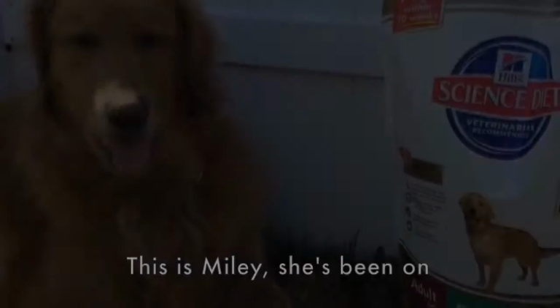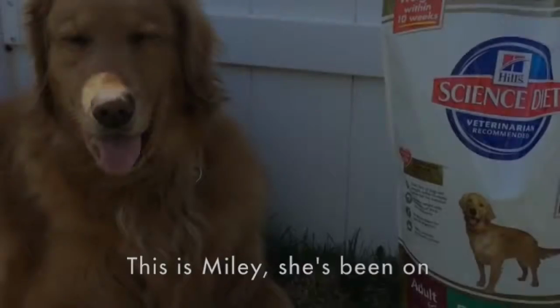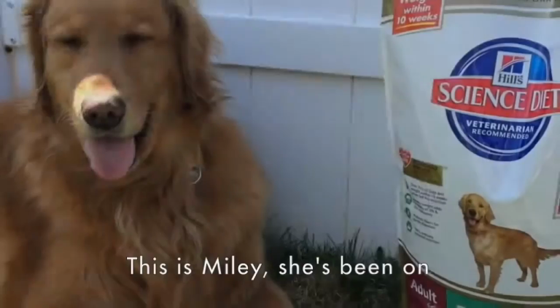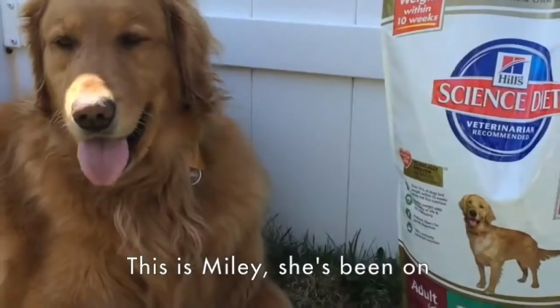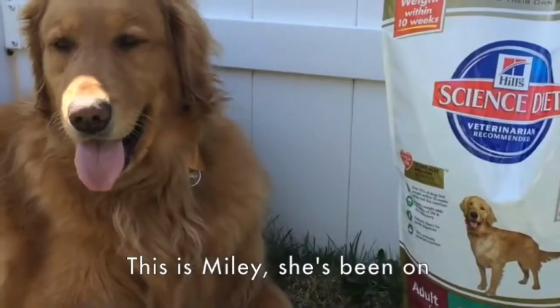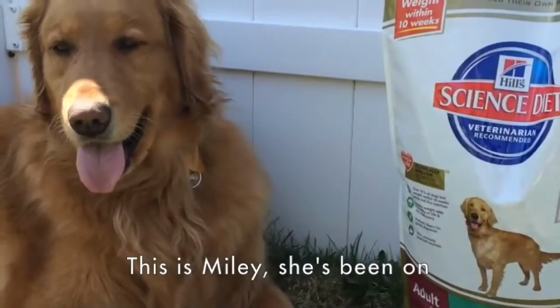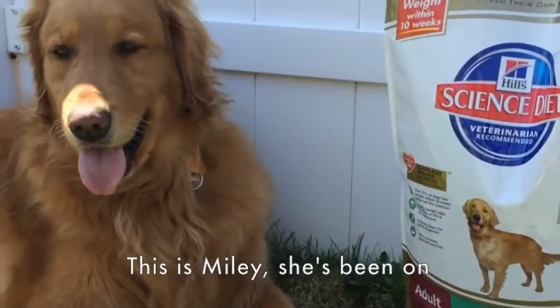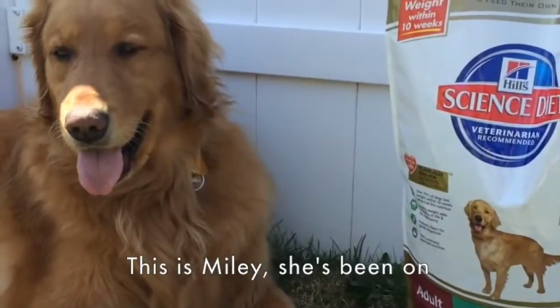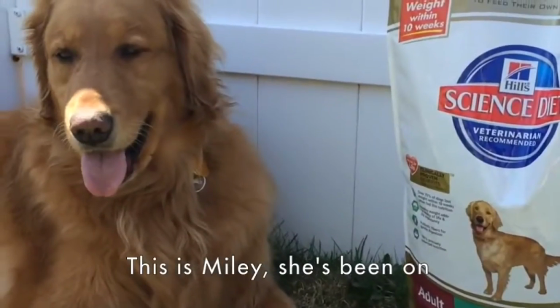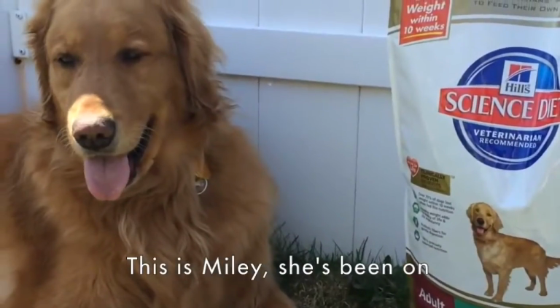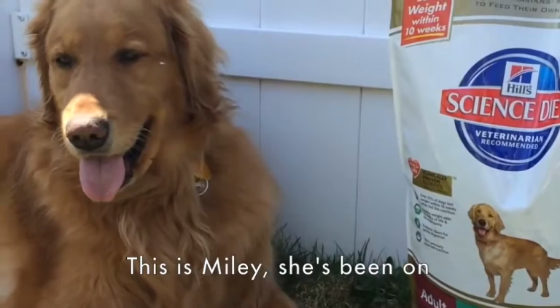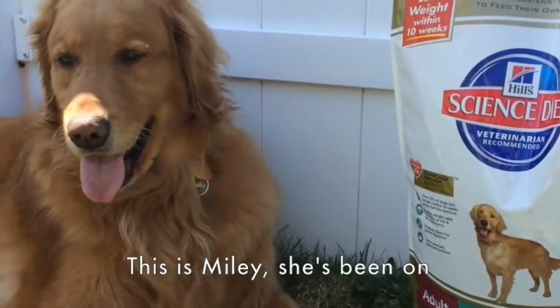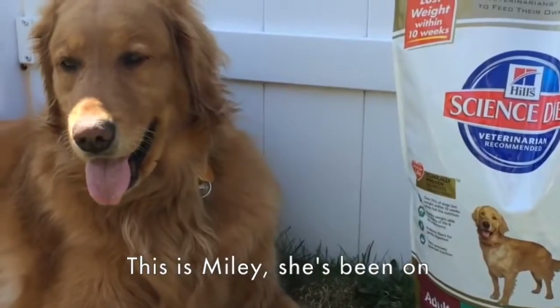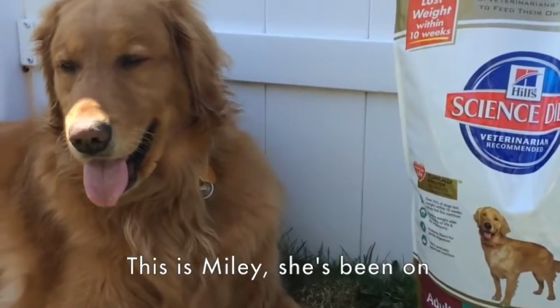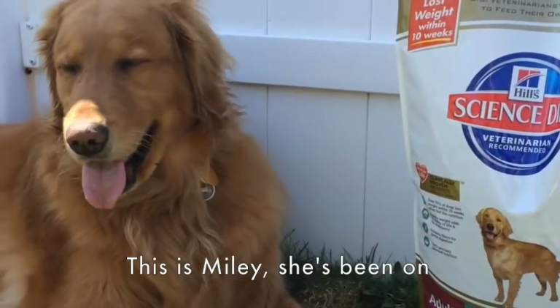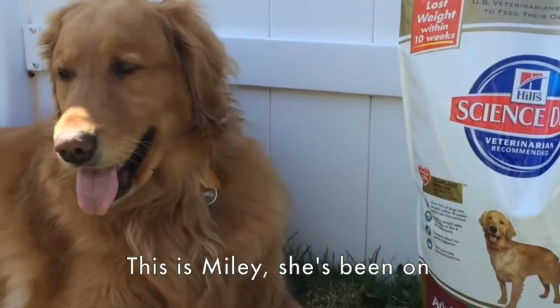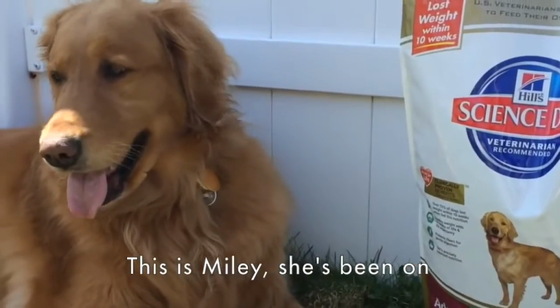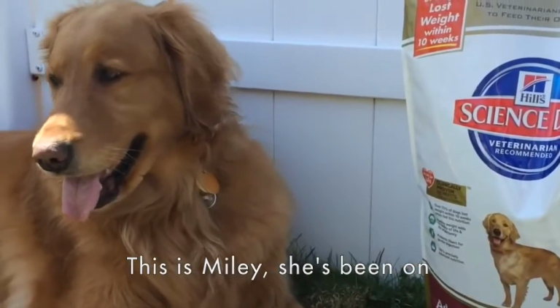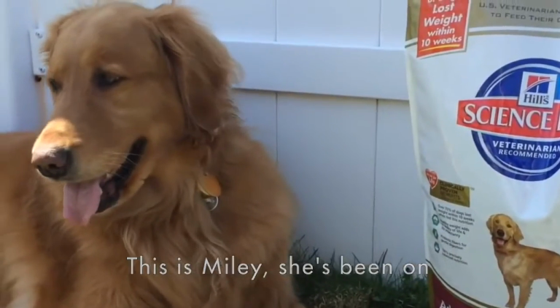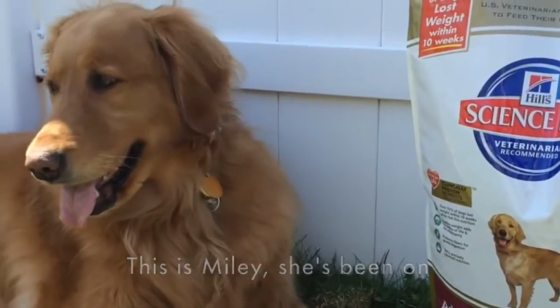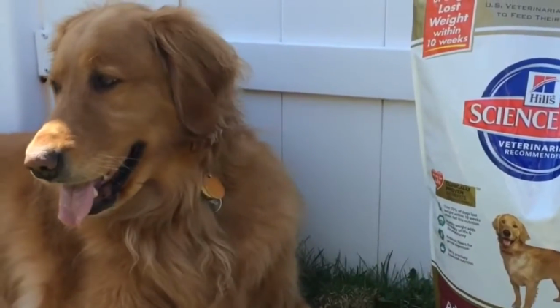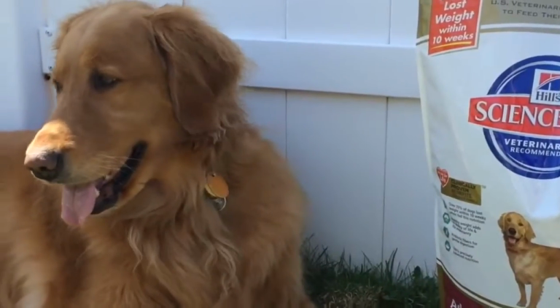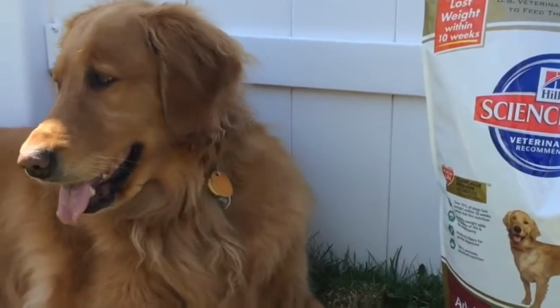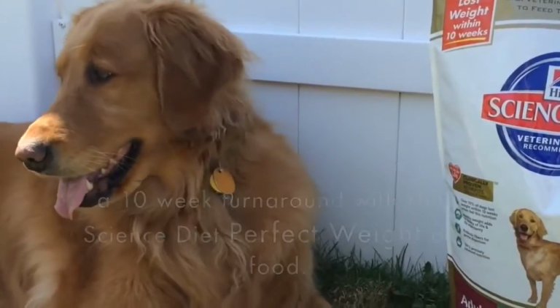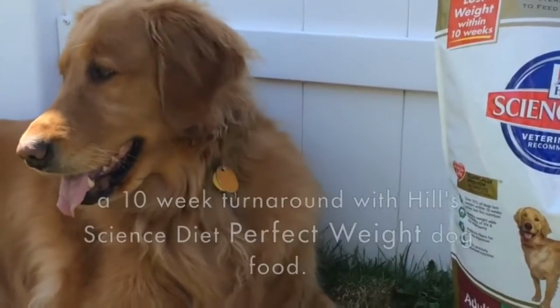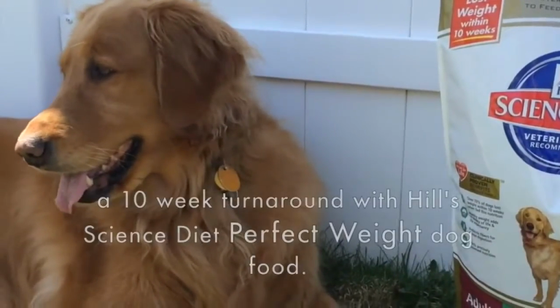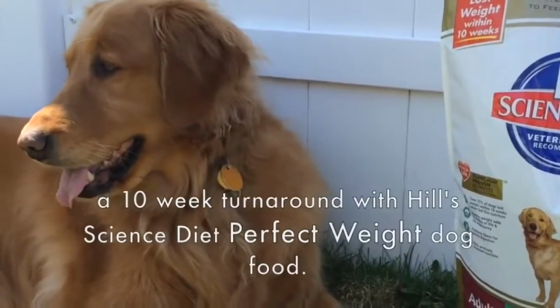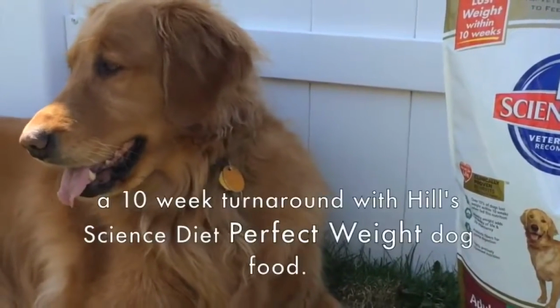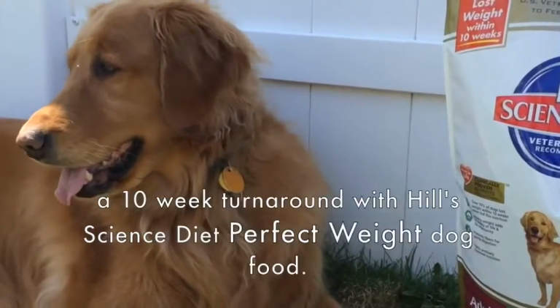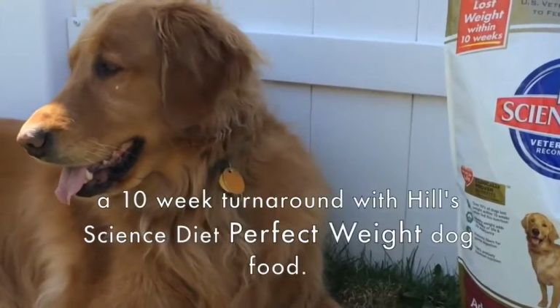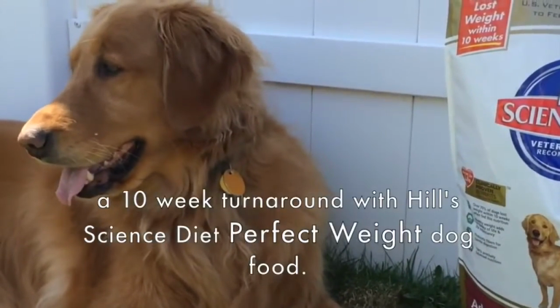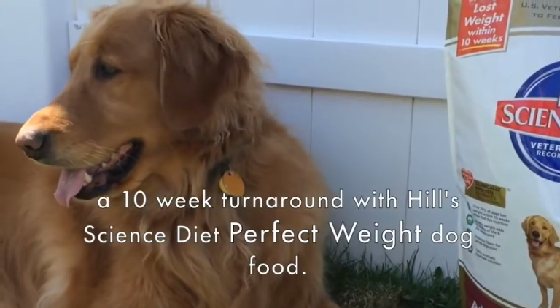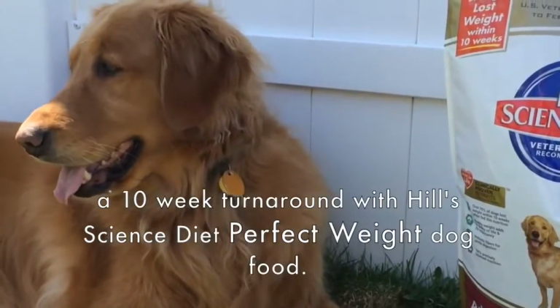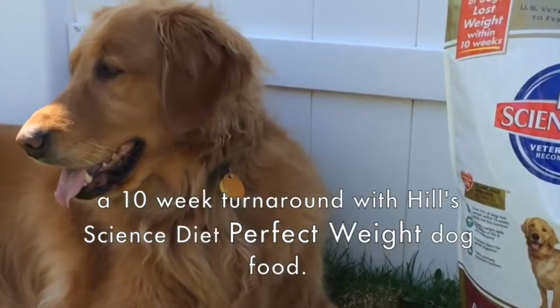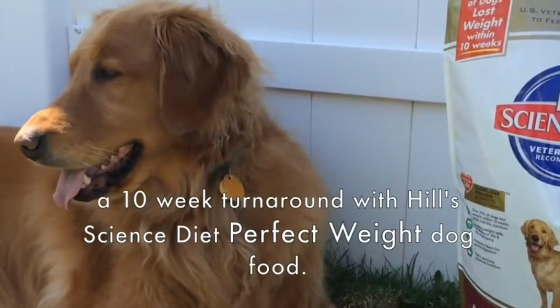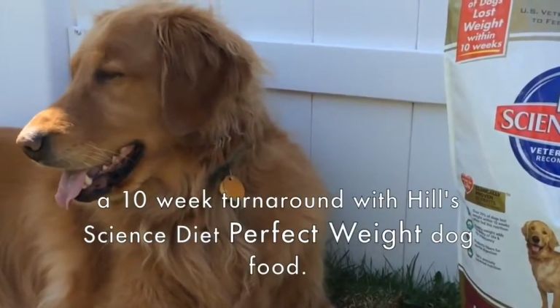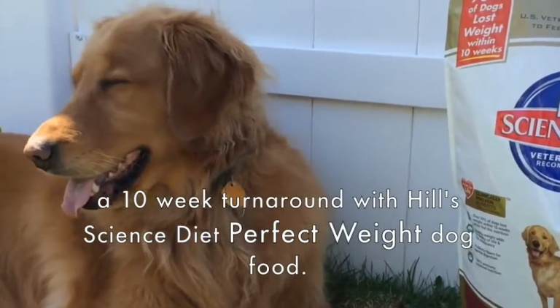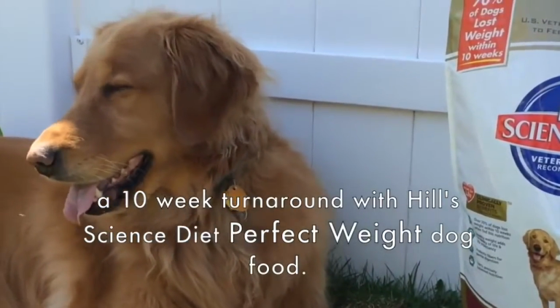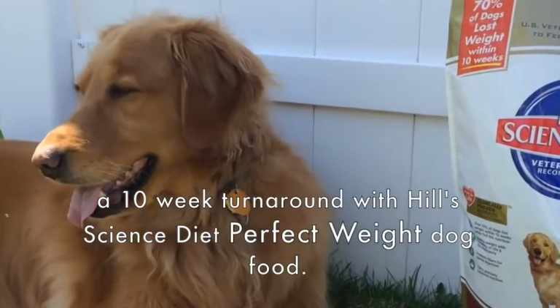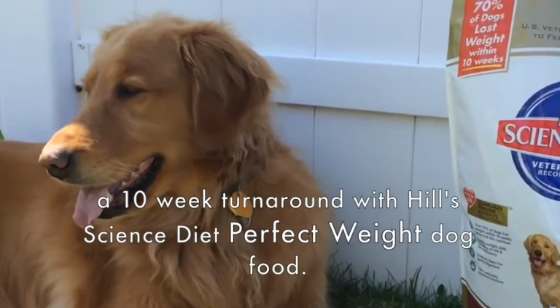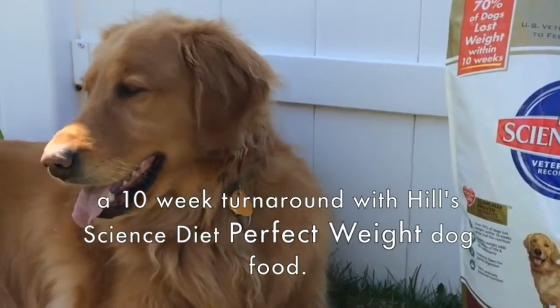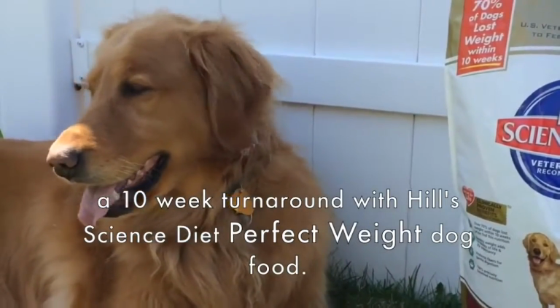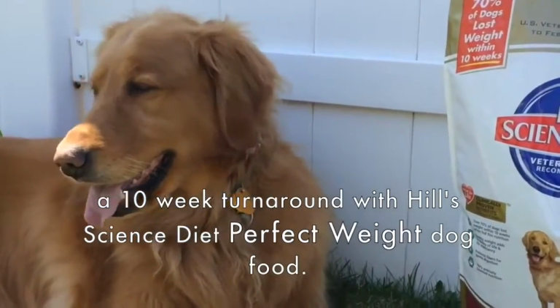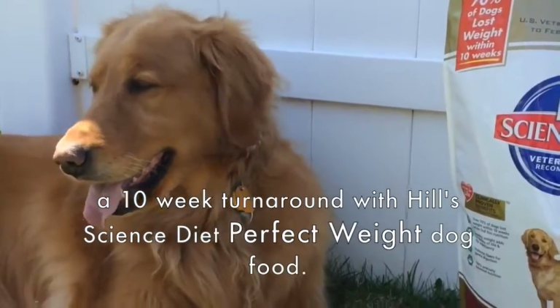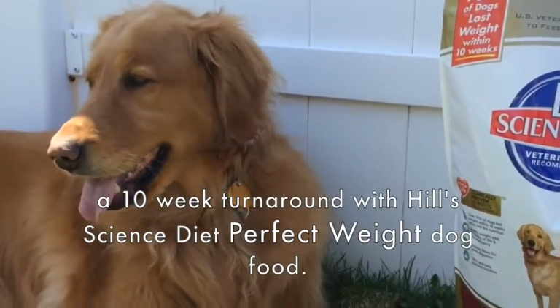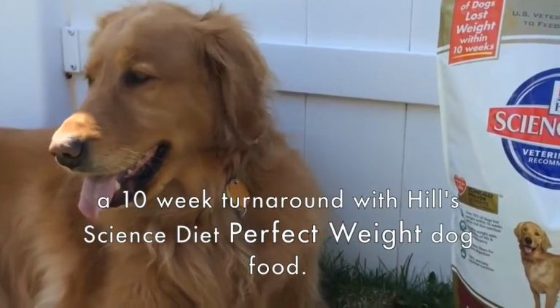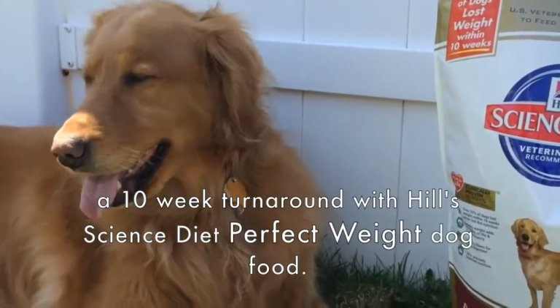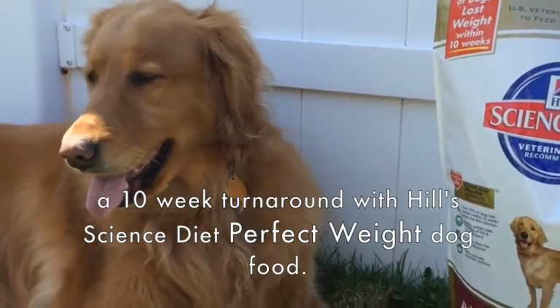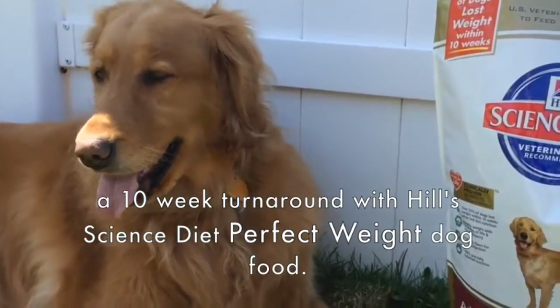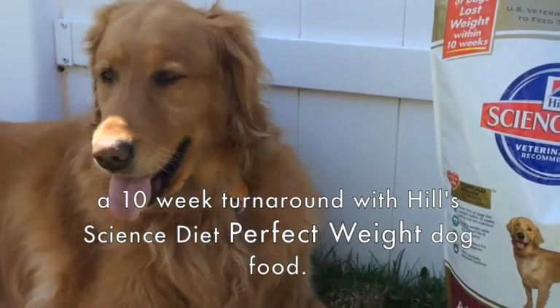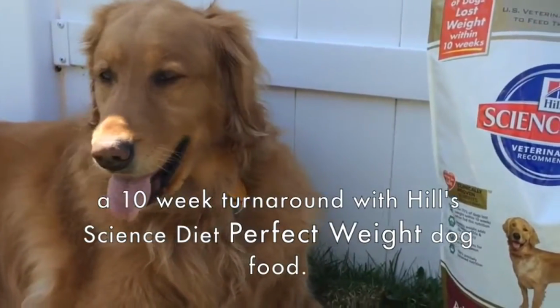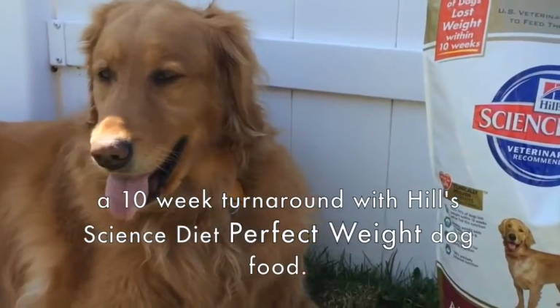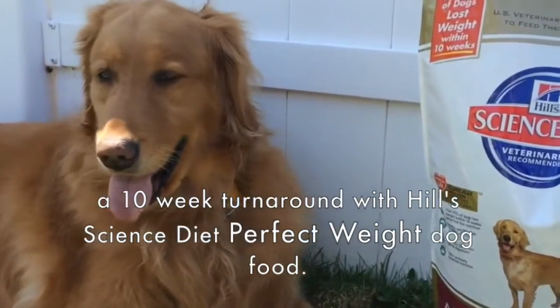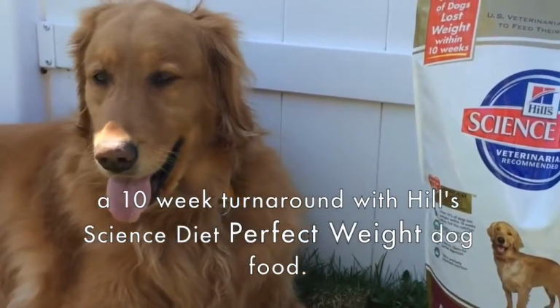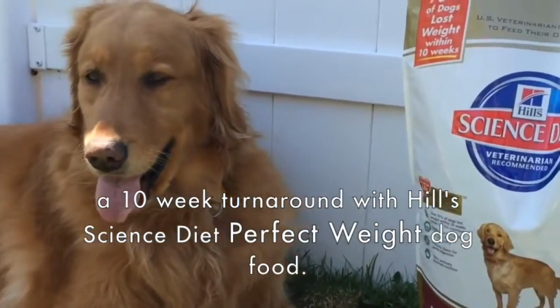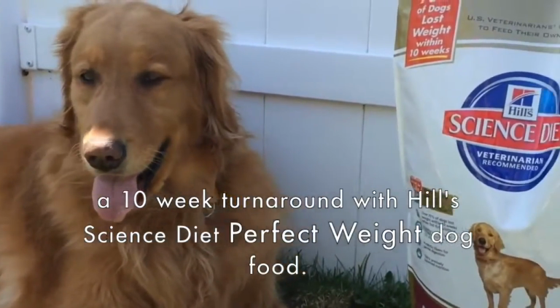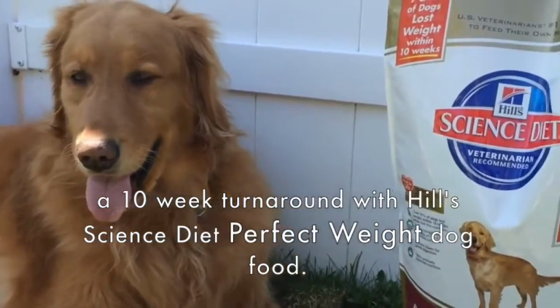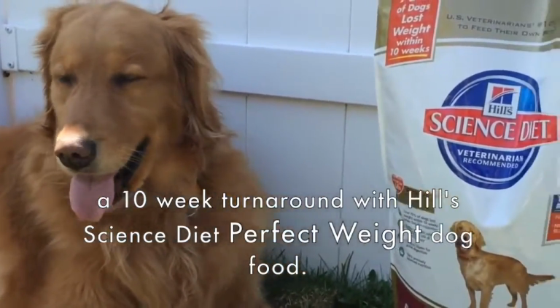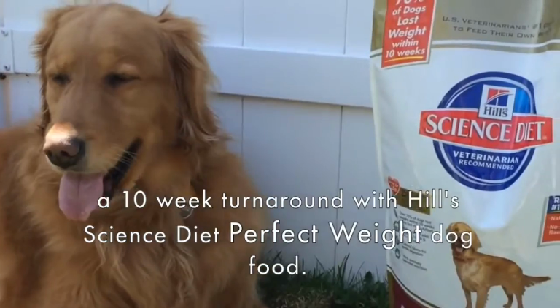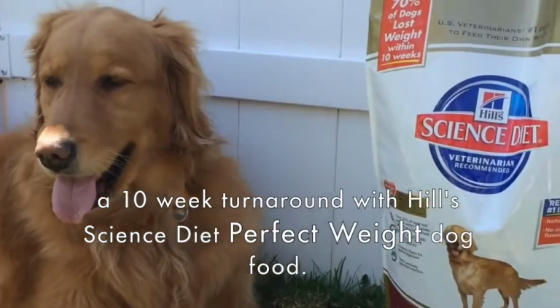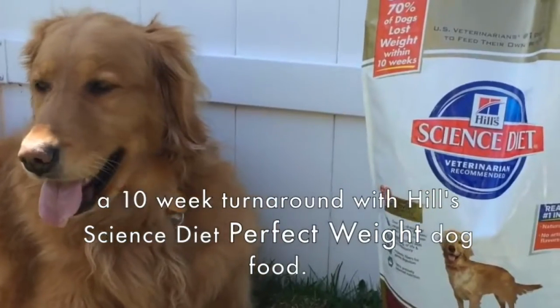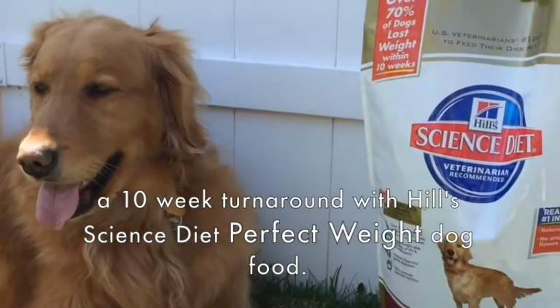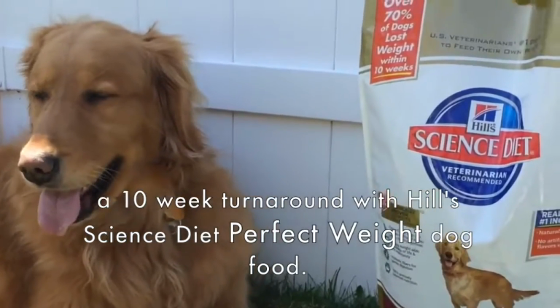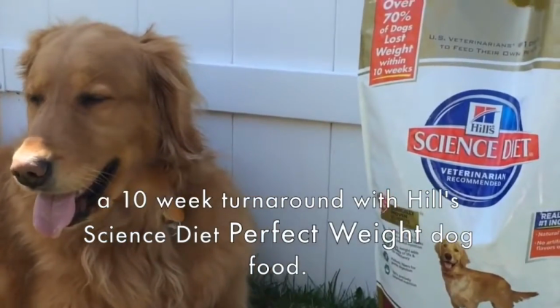This is Miley. She has been on the 10-week turnaround with Hill's Science Diet perfect weight dog food.